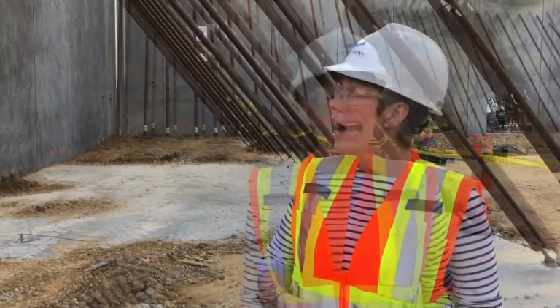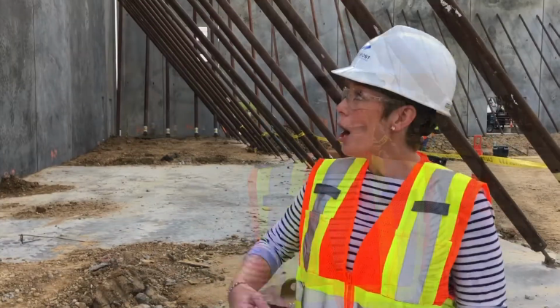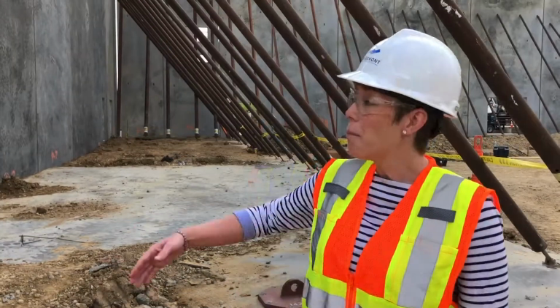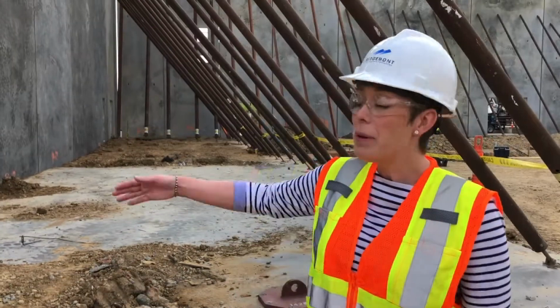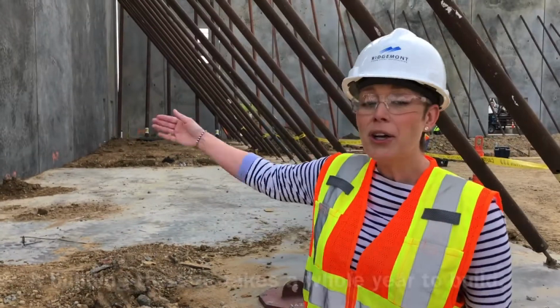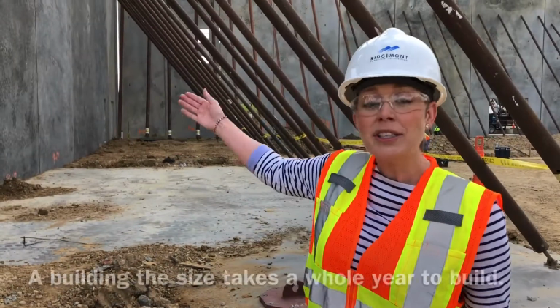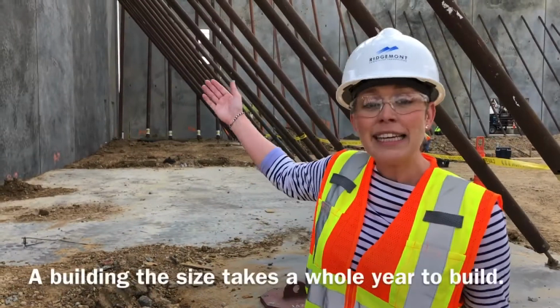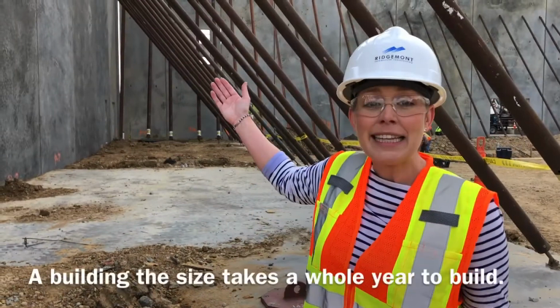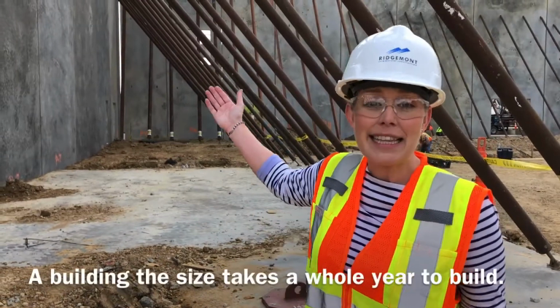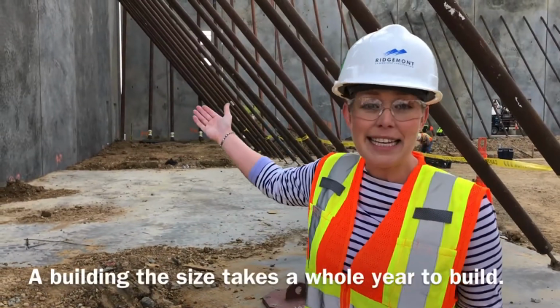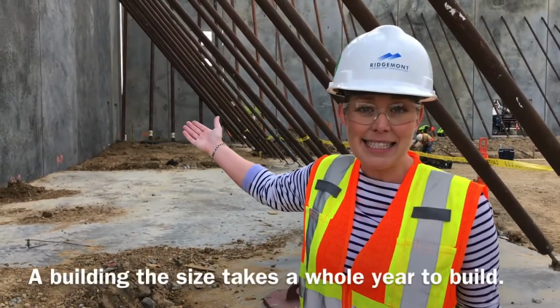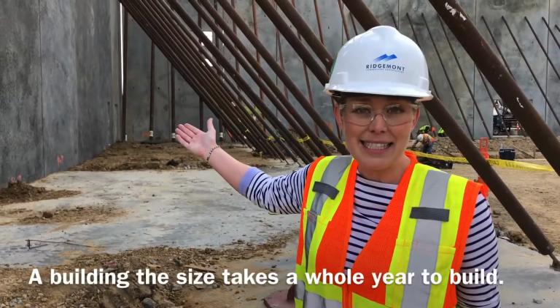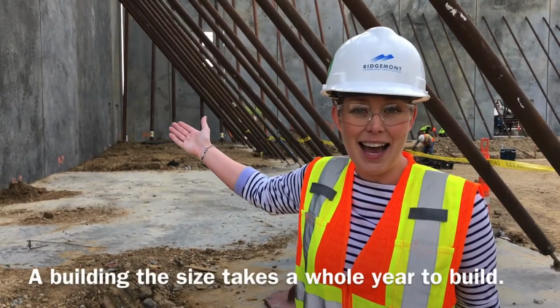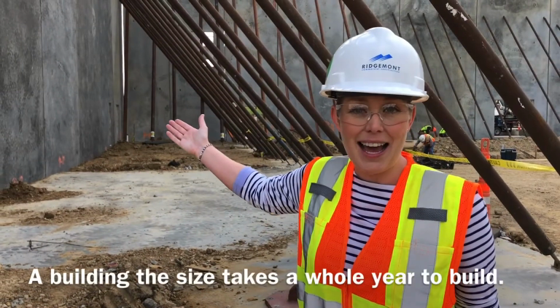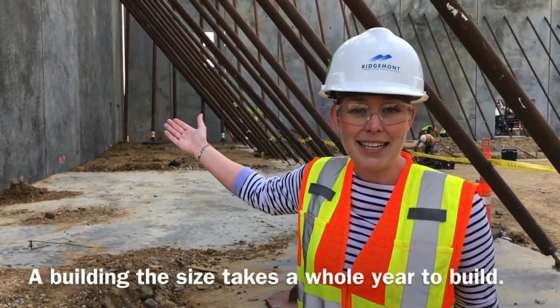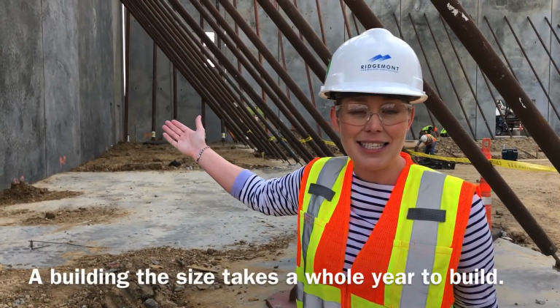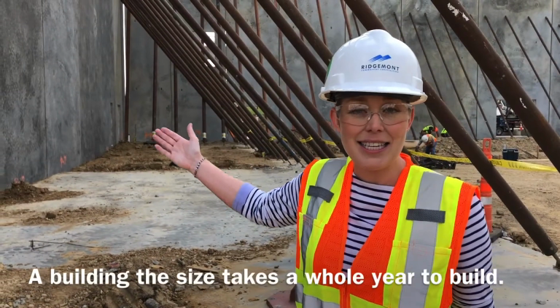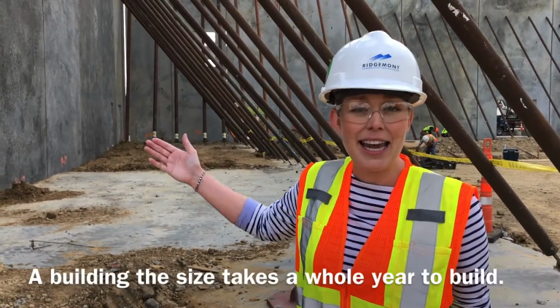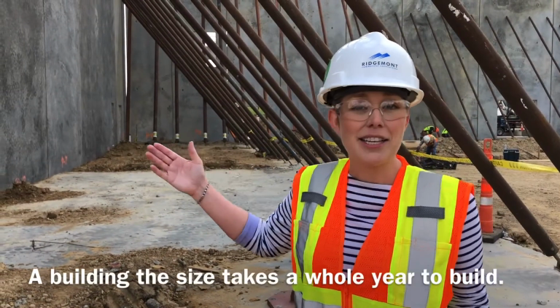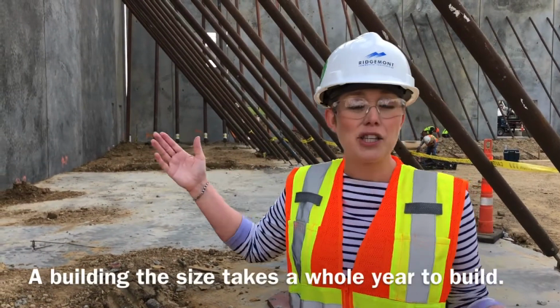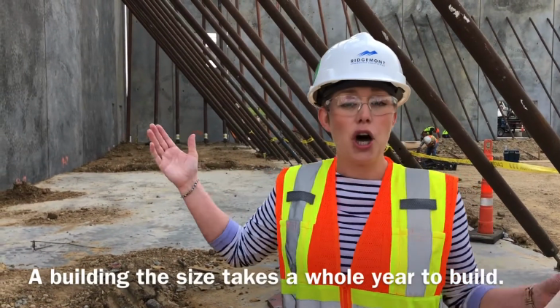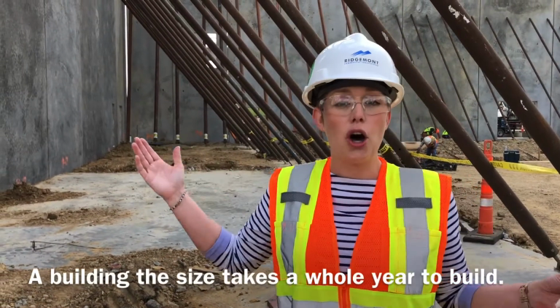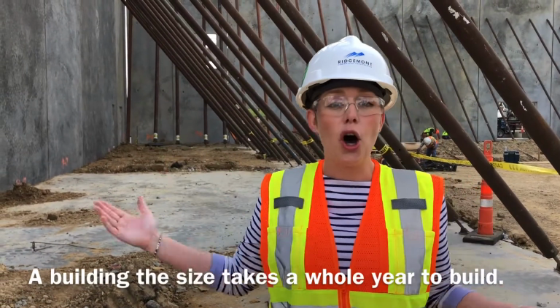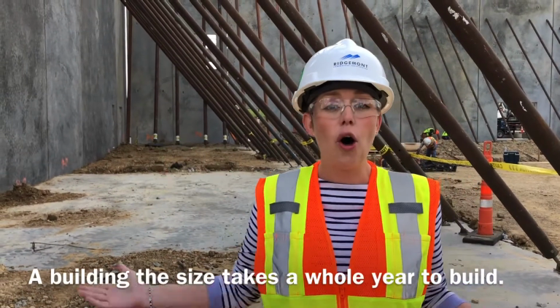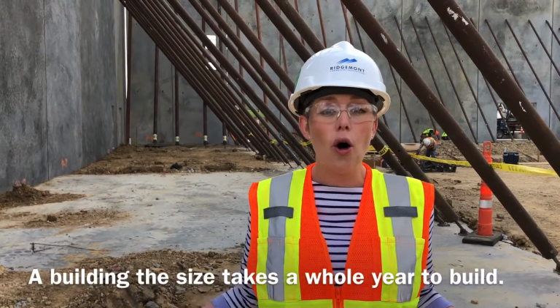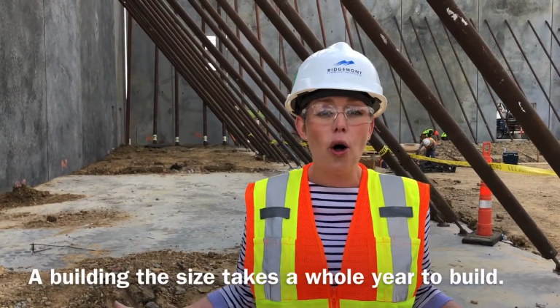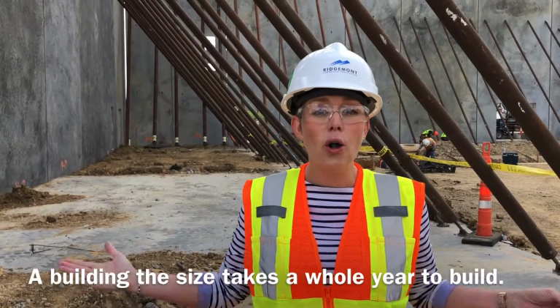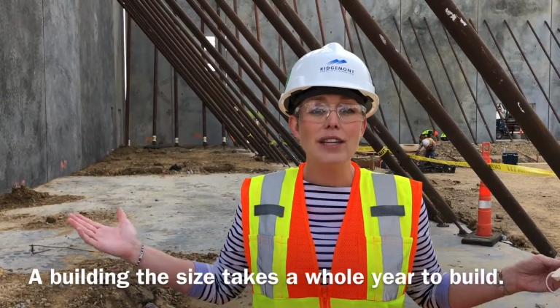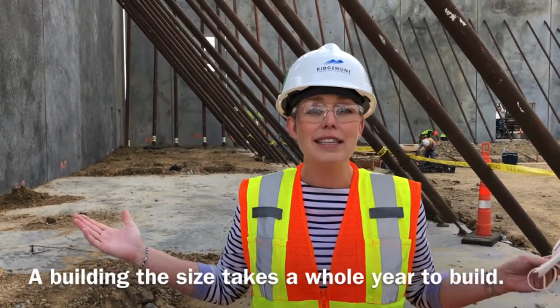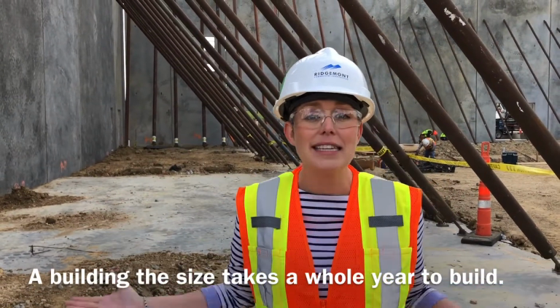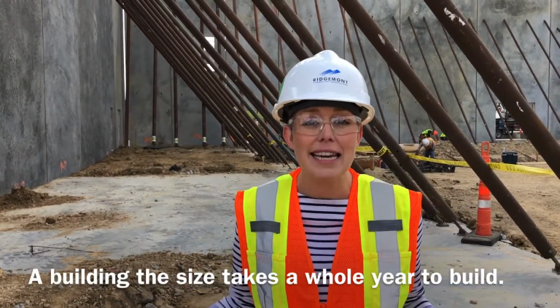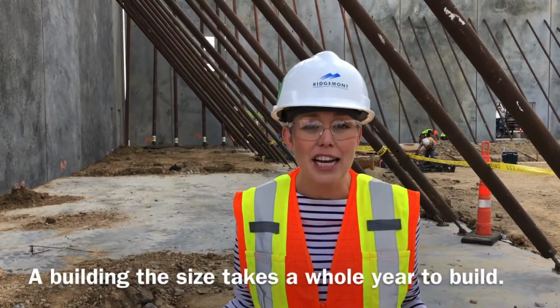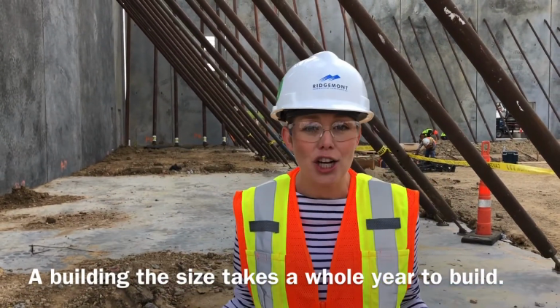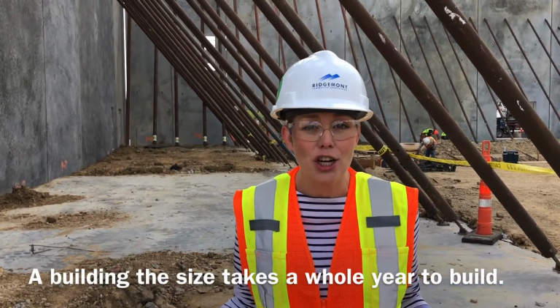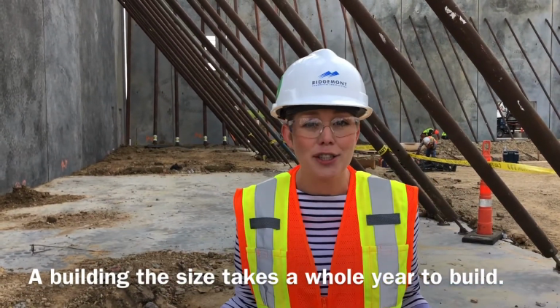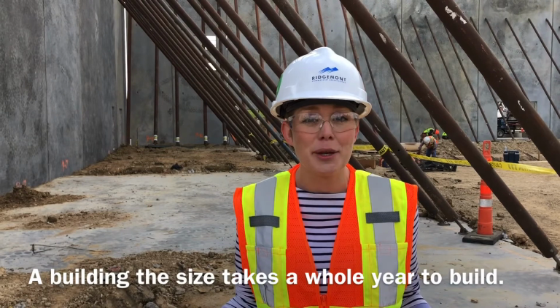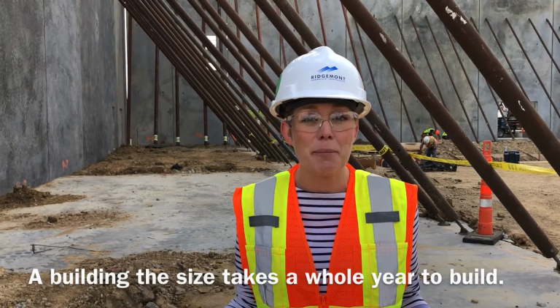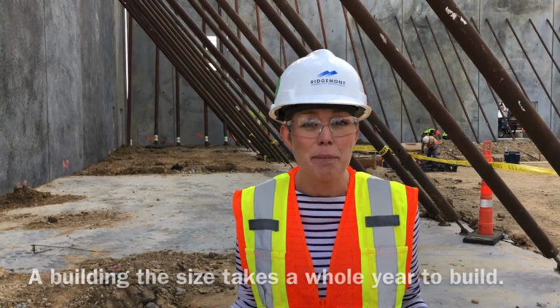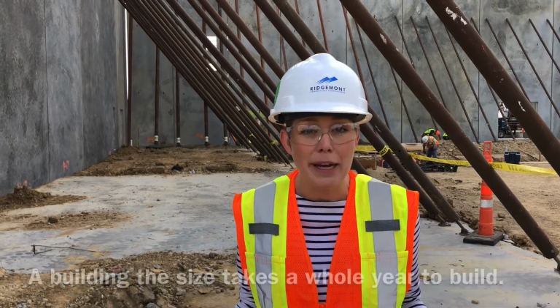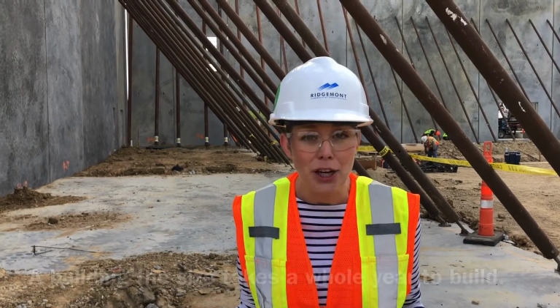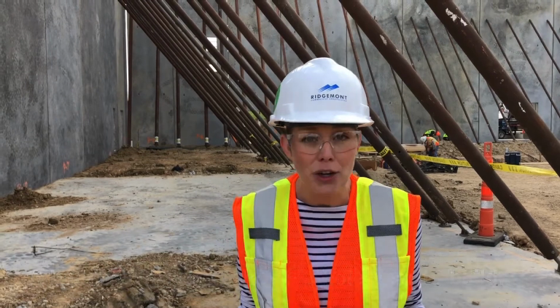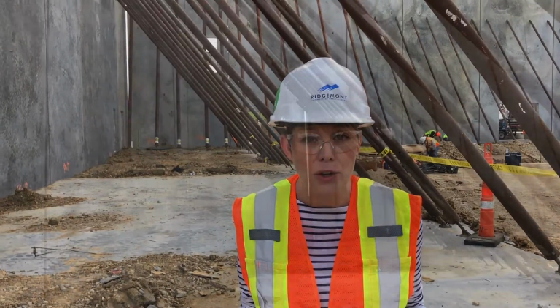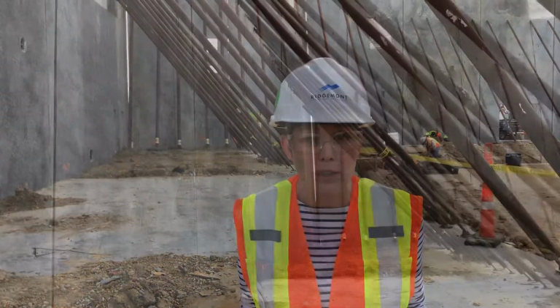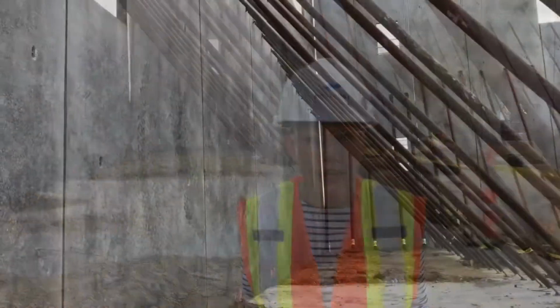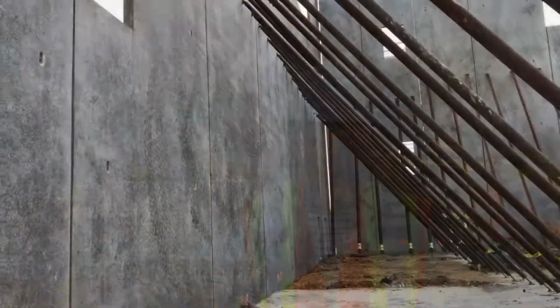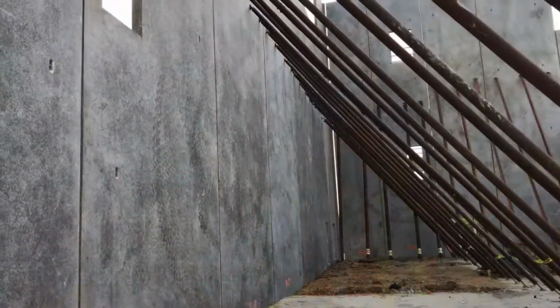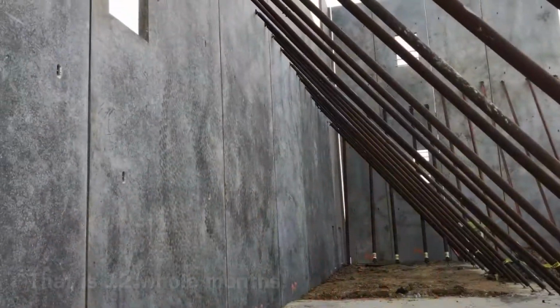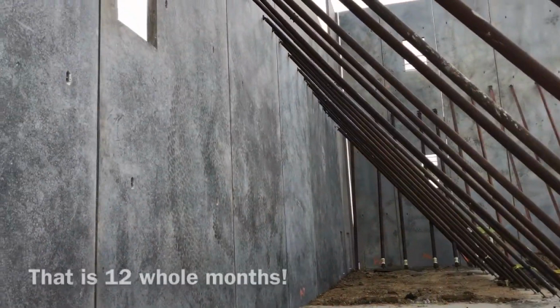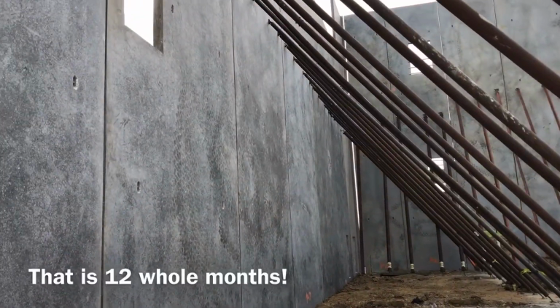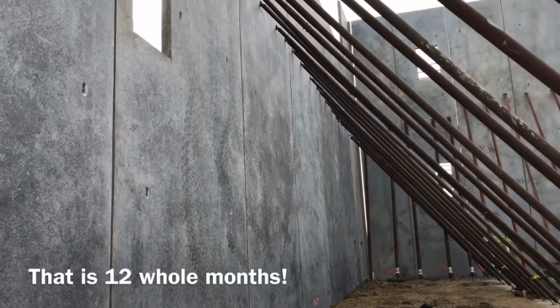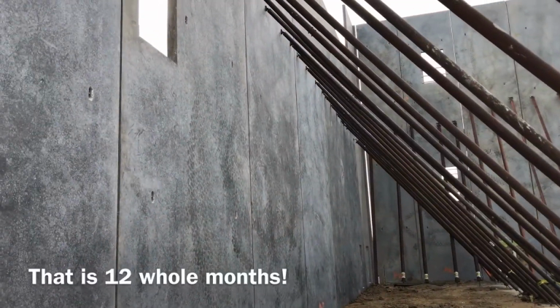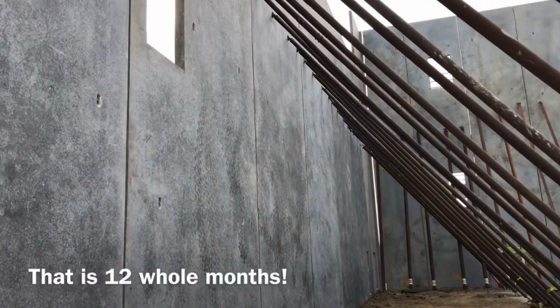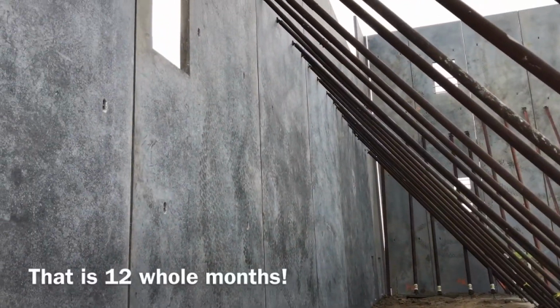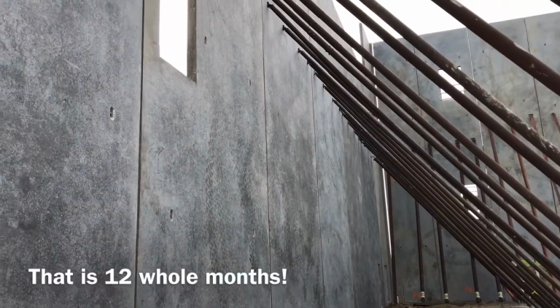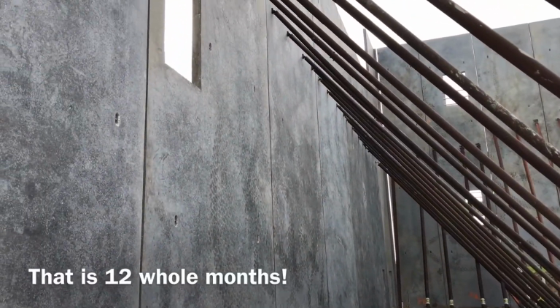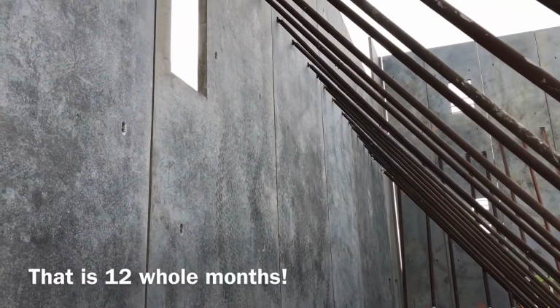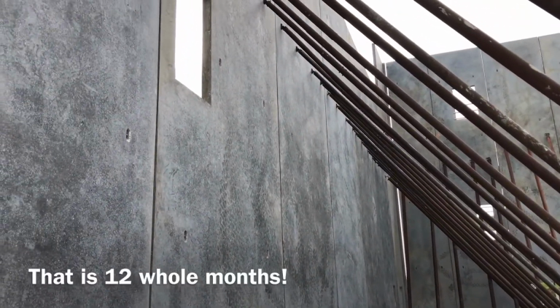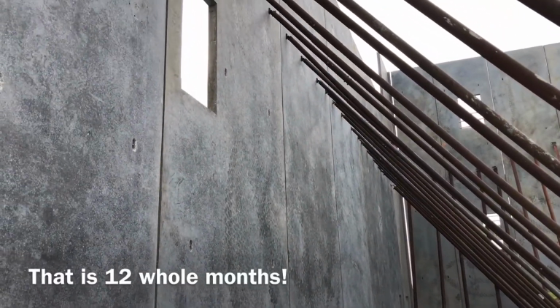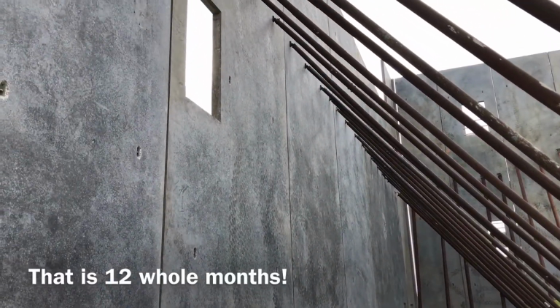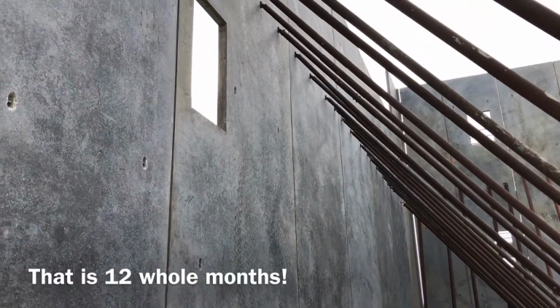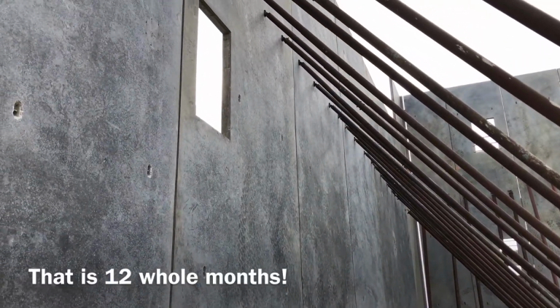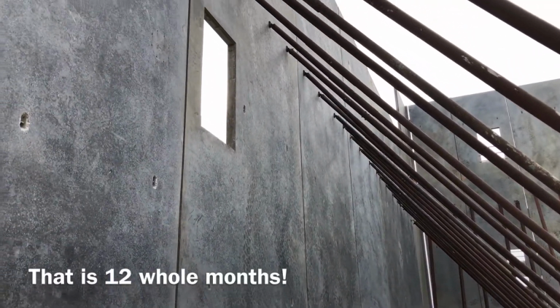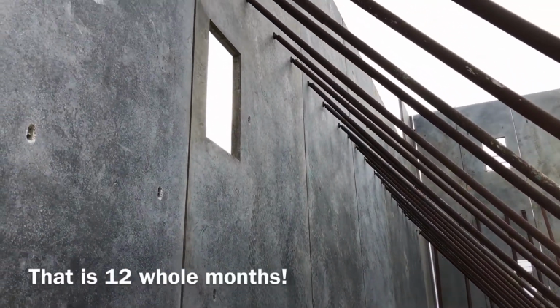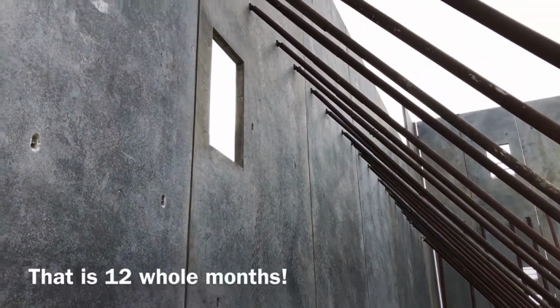A building this size takes a whole year to build! That is 12 whole months!